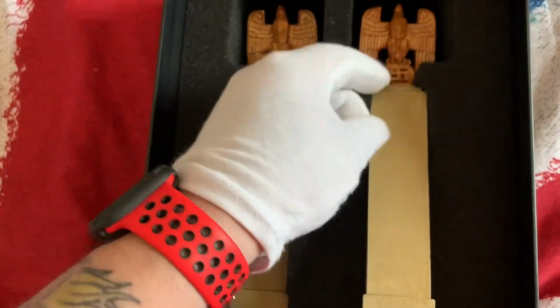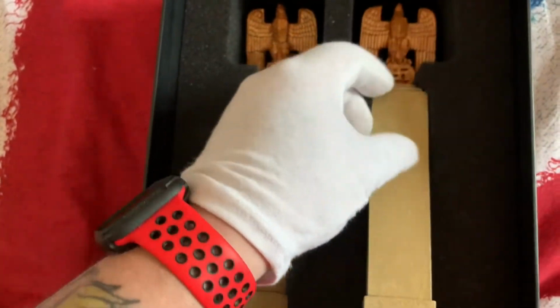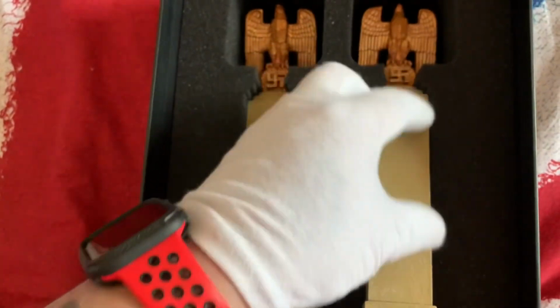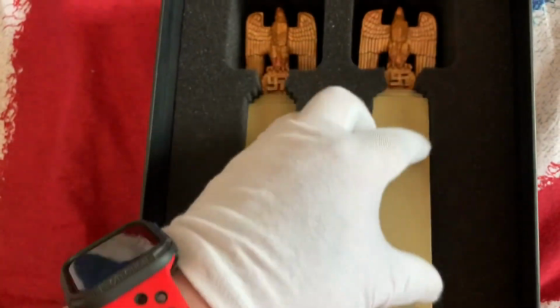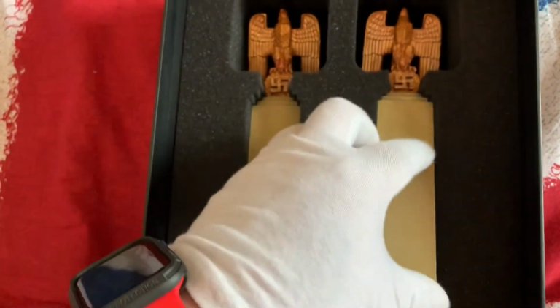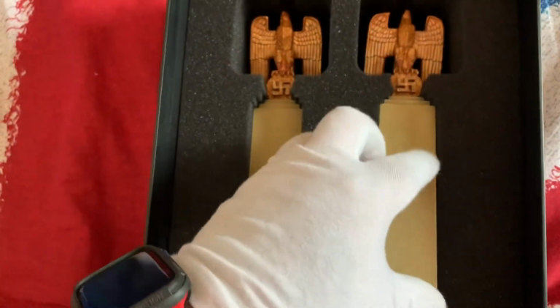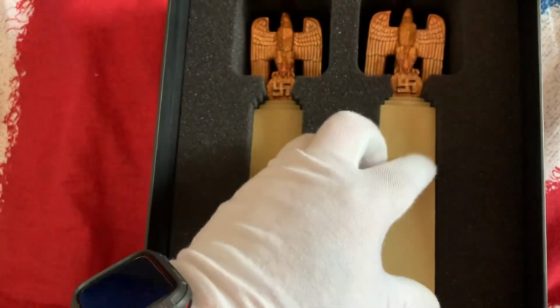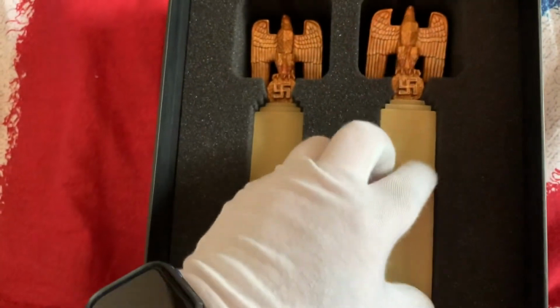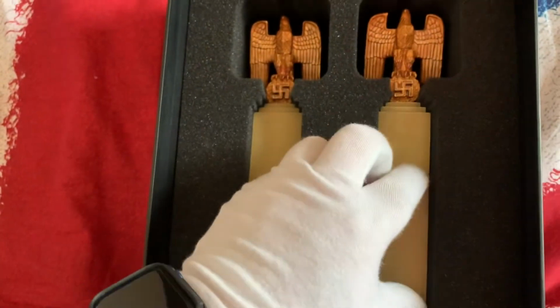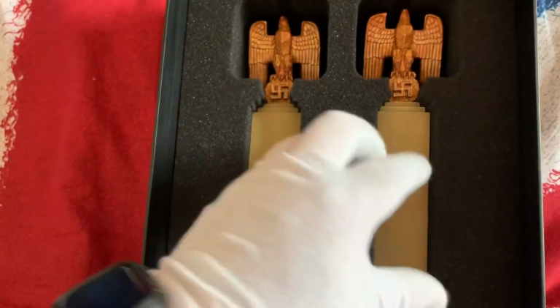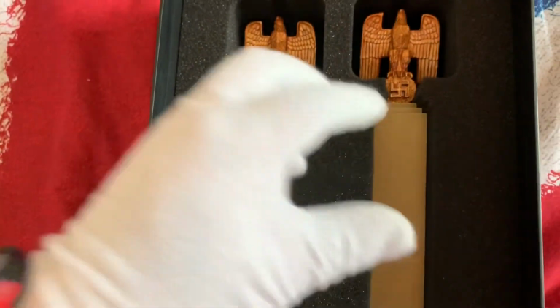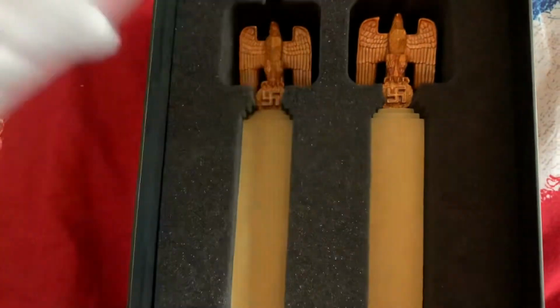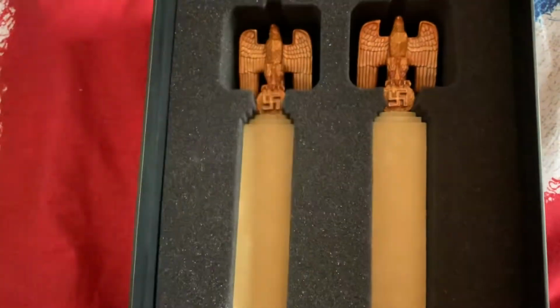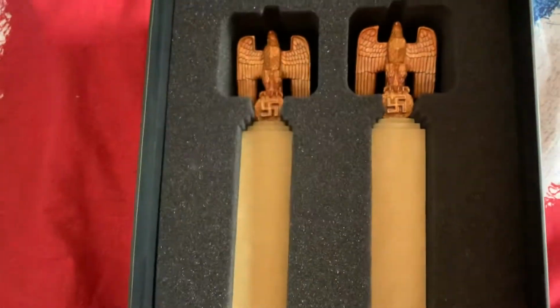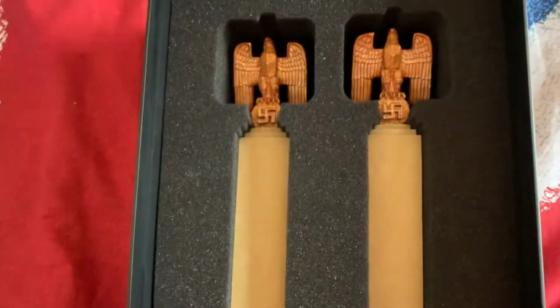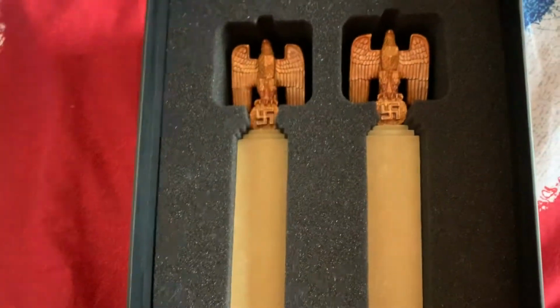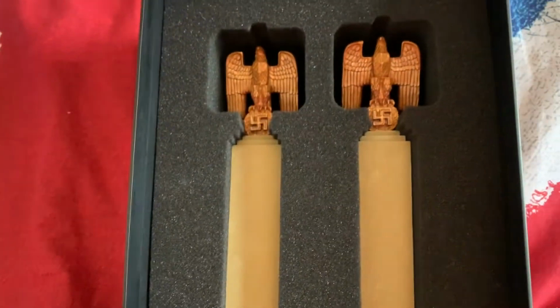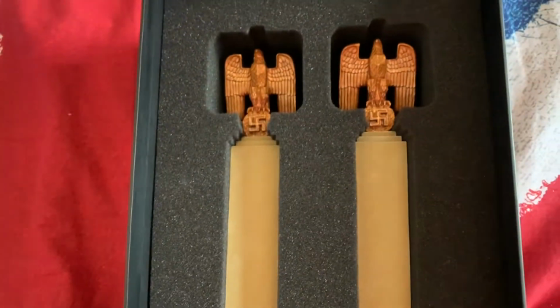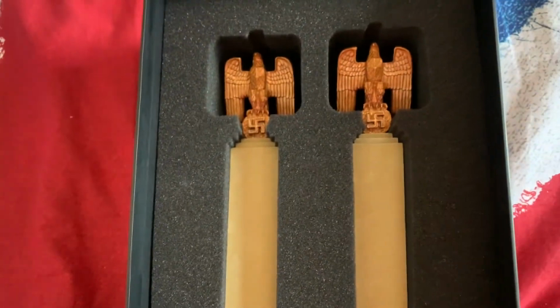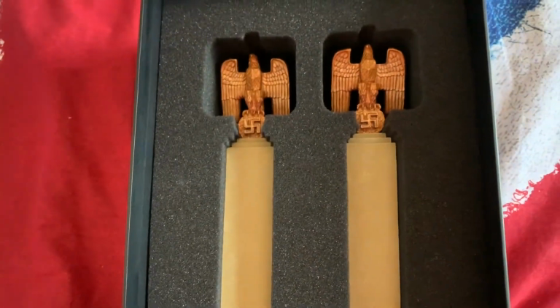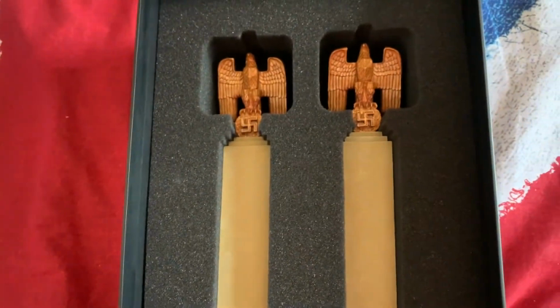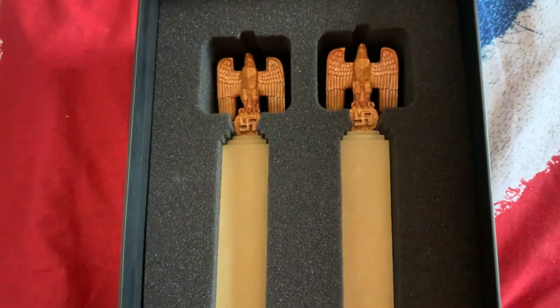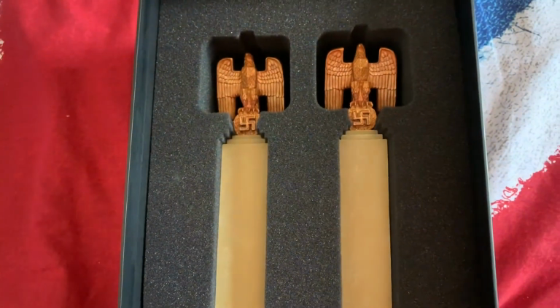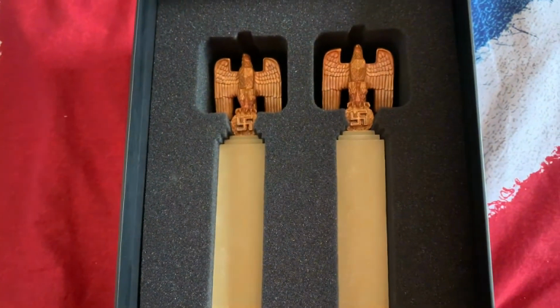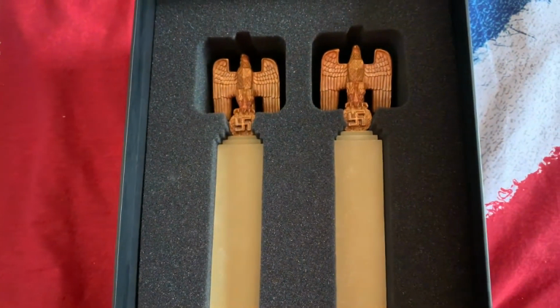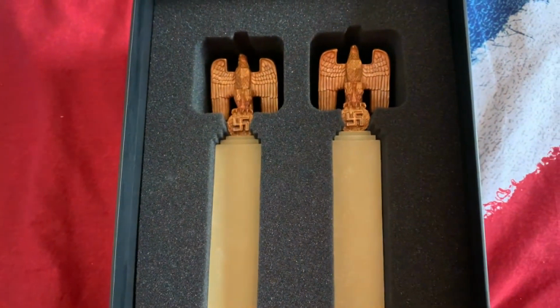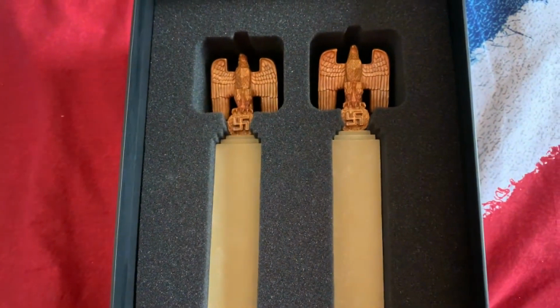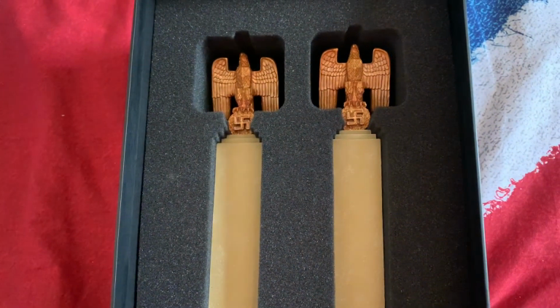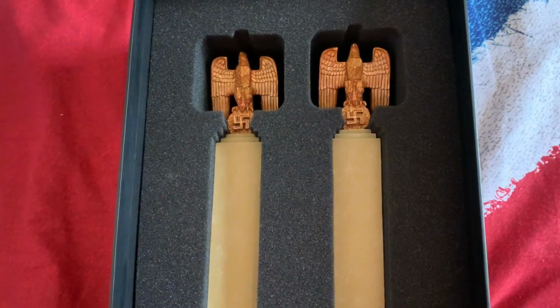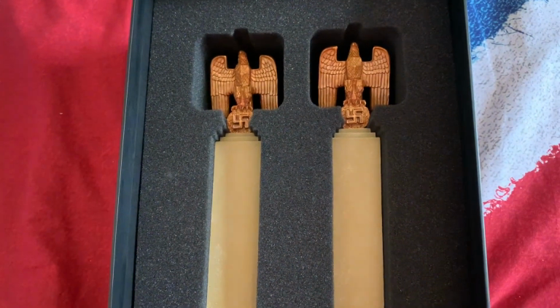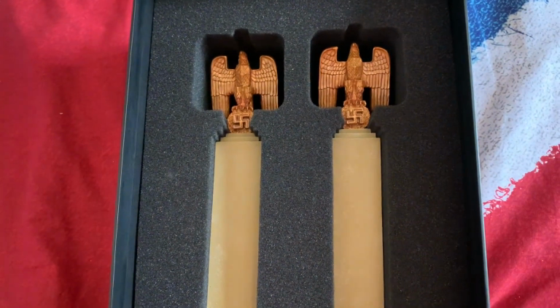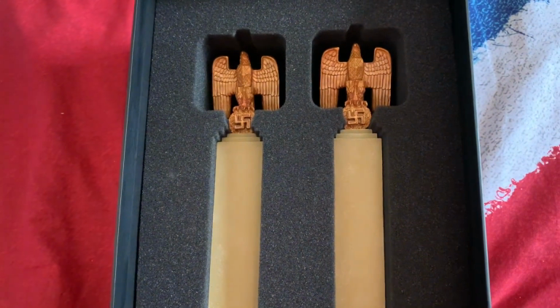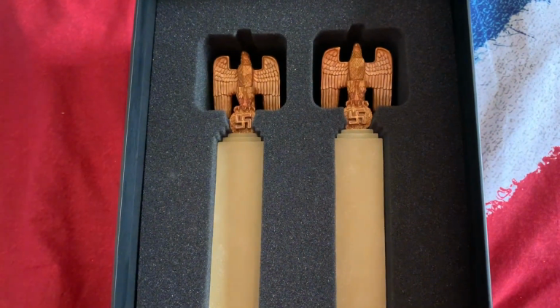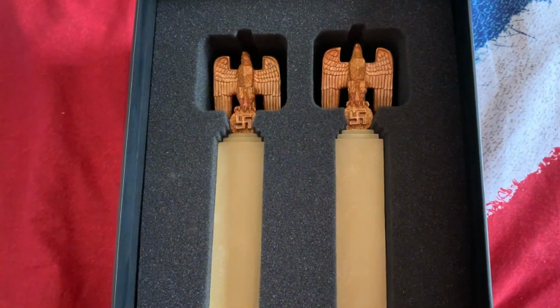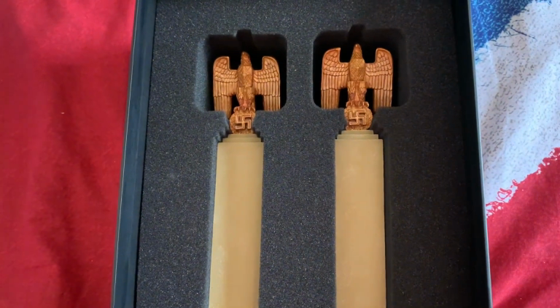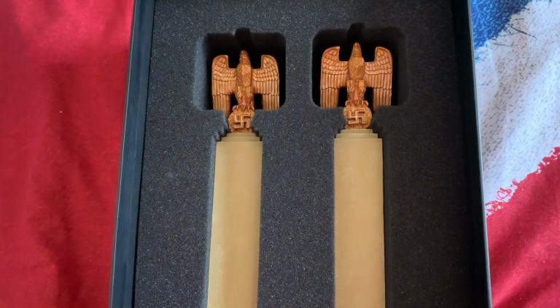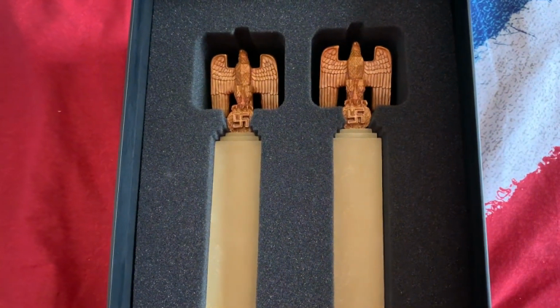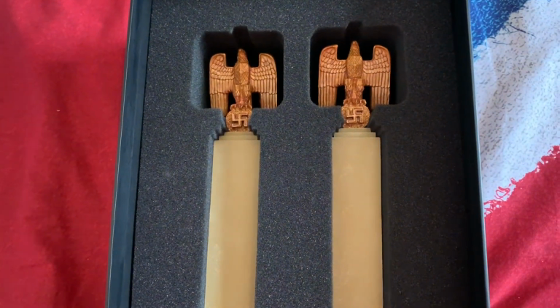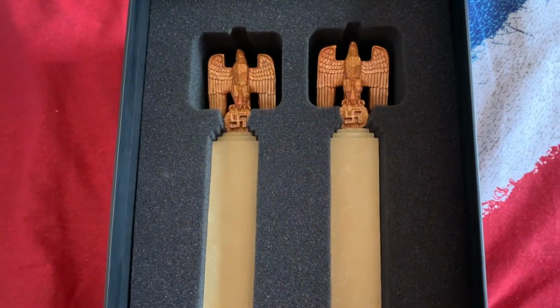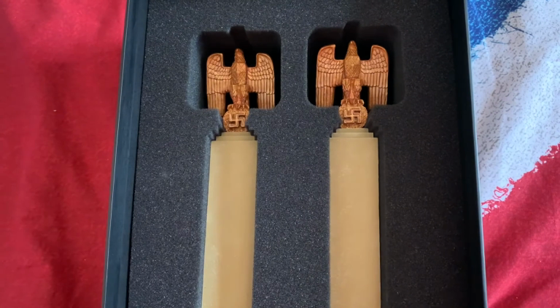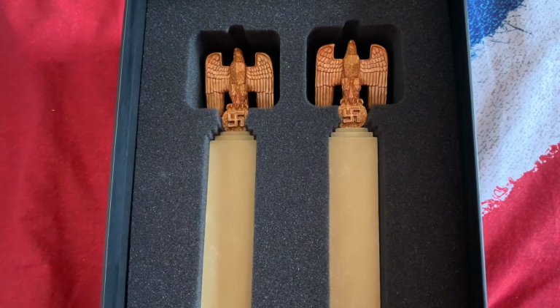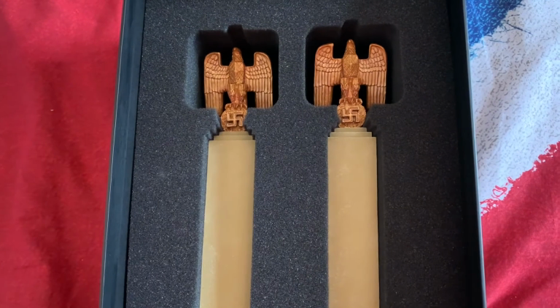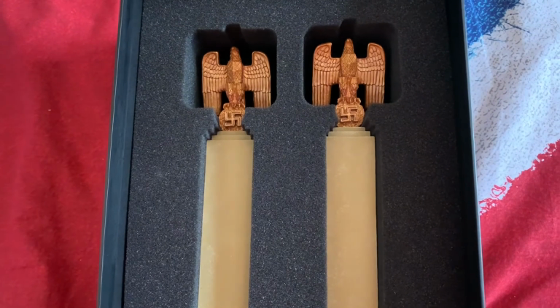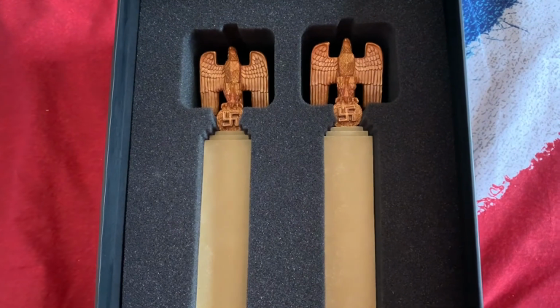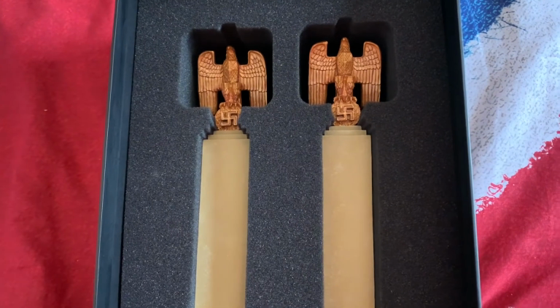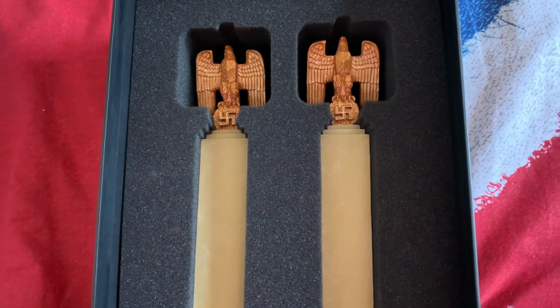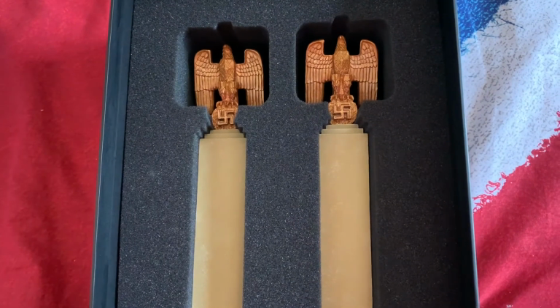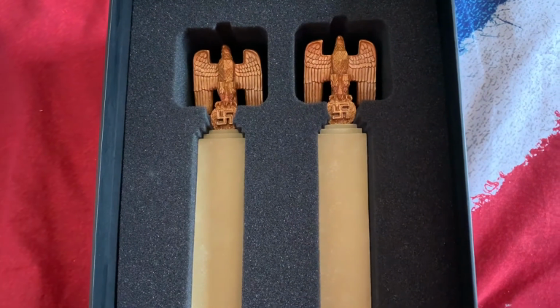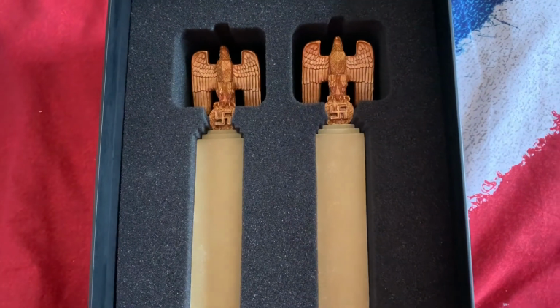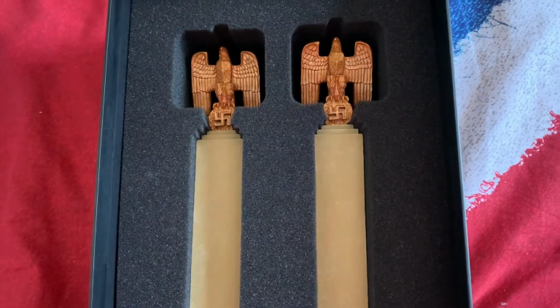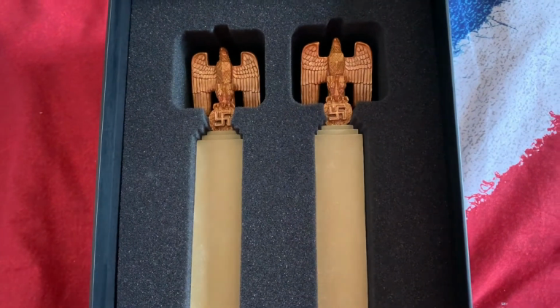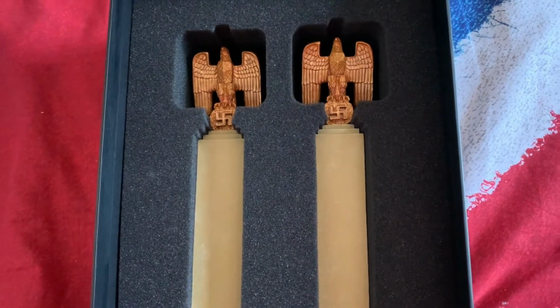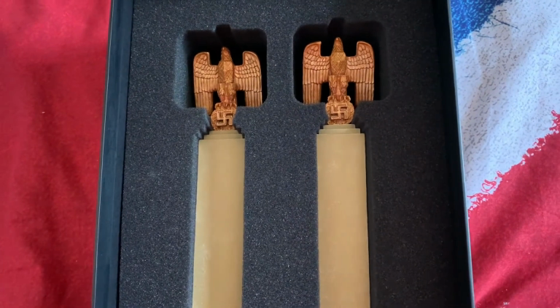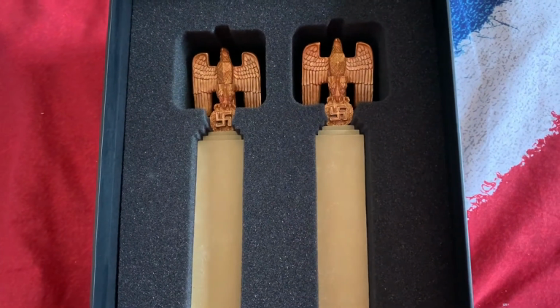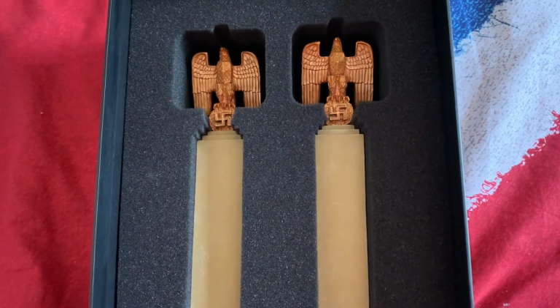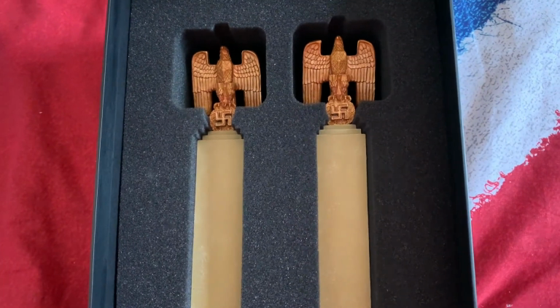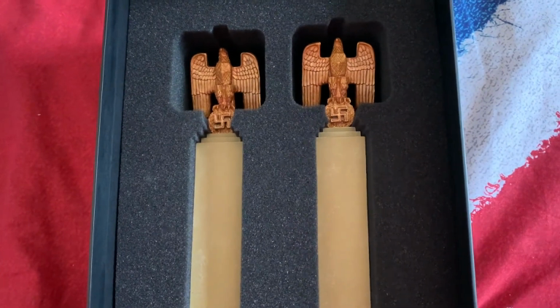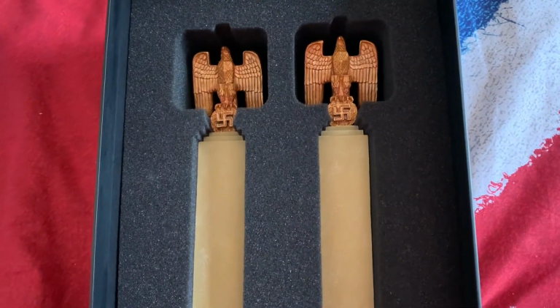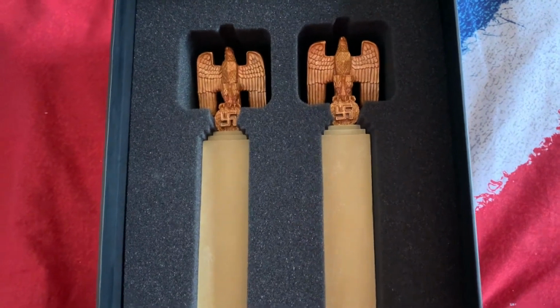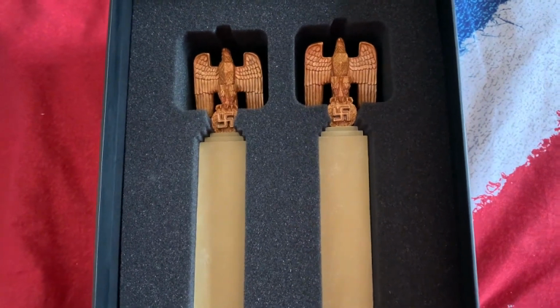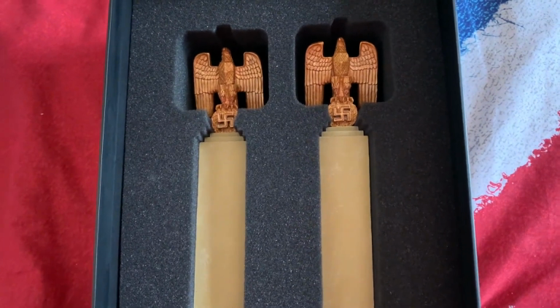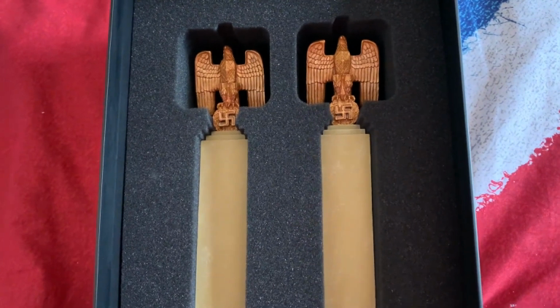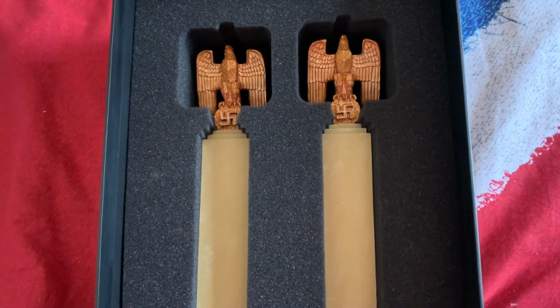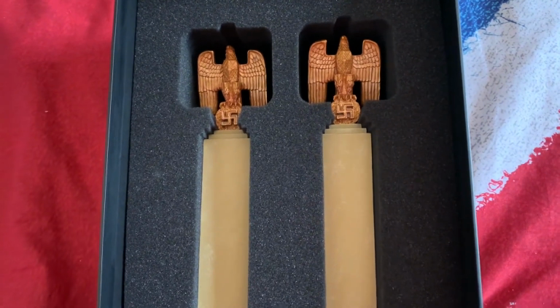So that's it guys, that's my two eagles on their plinths. Thanks for watching, ciao for now.